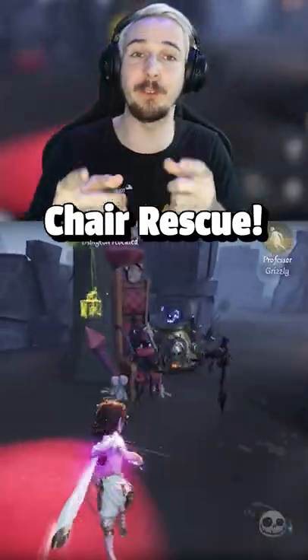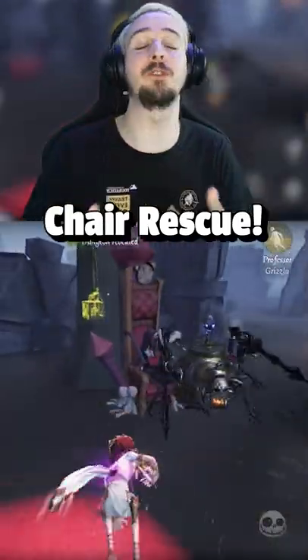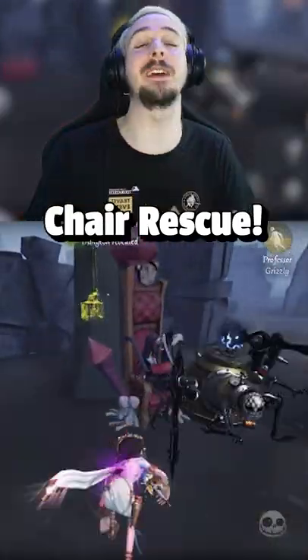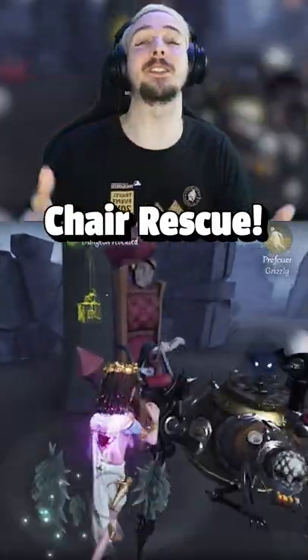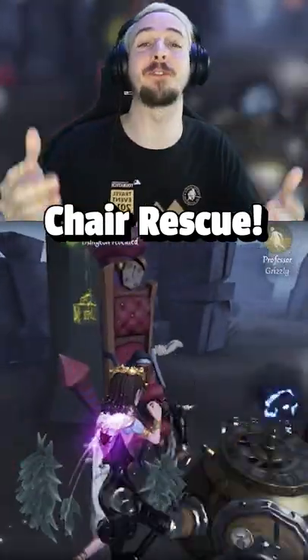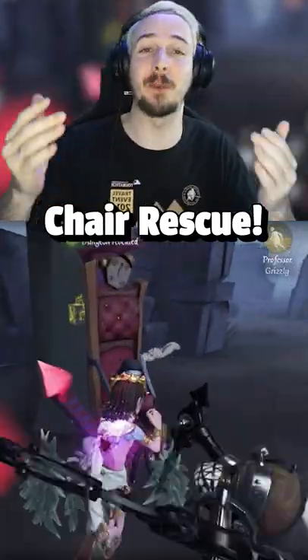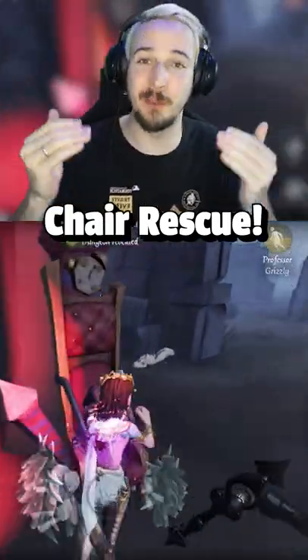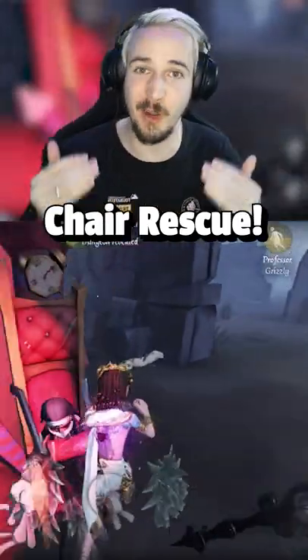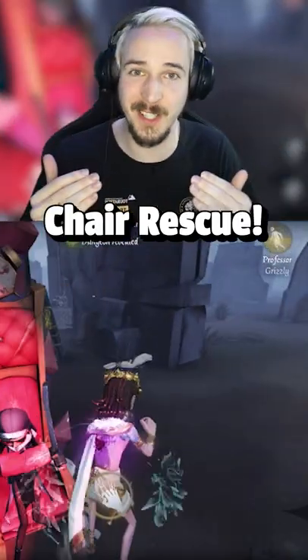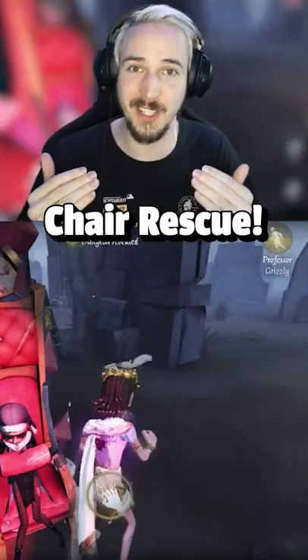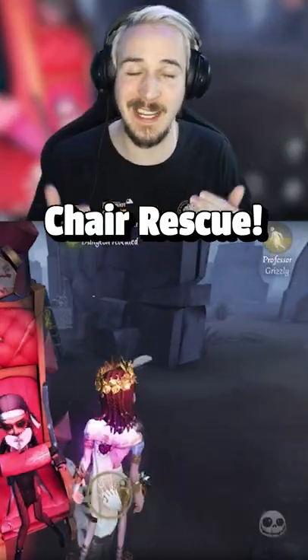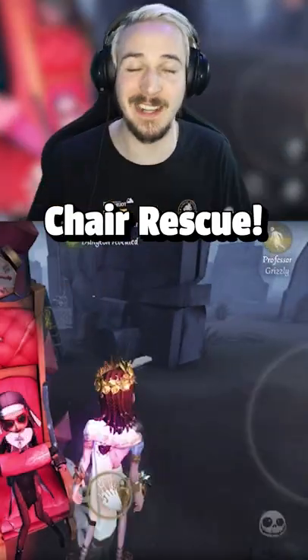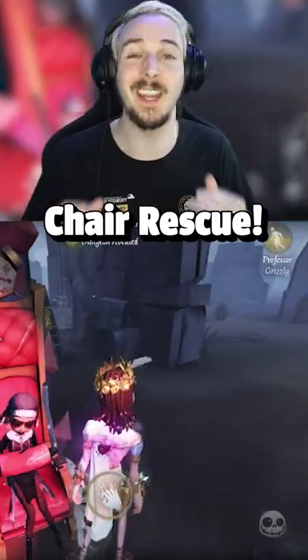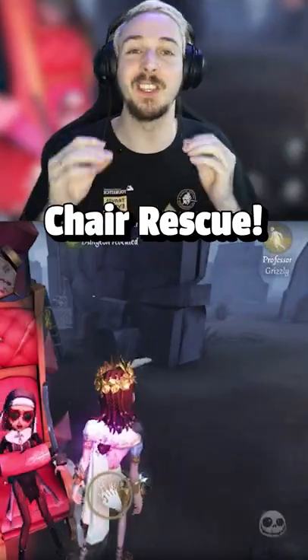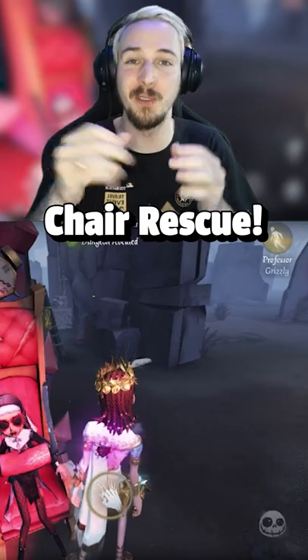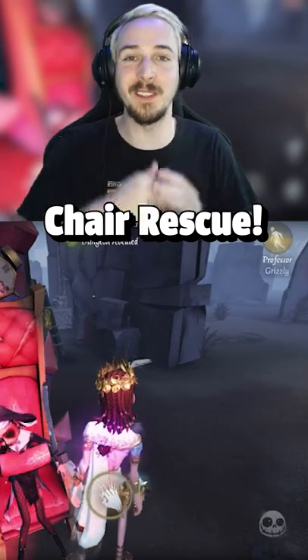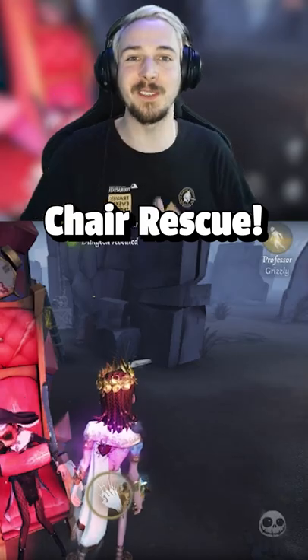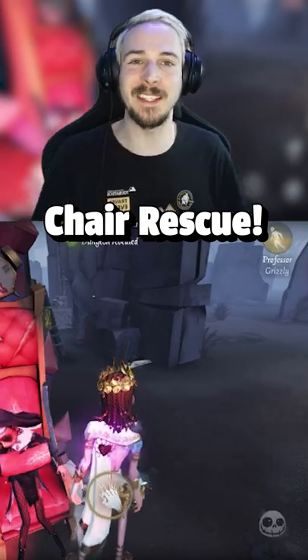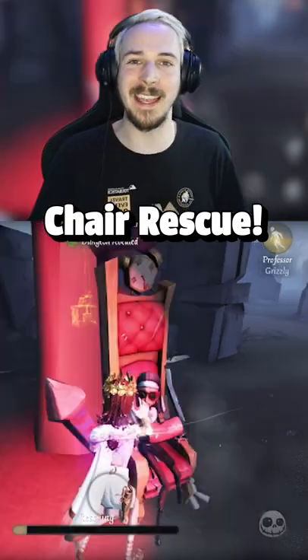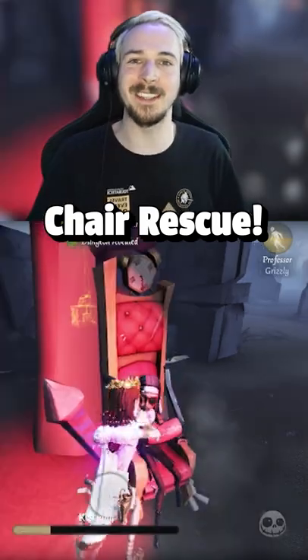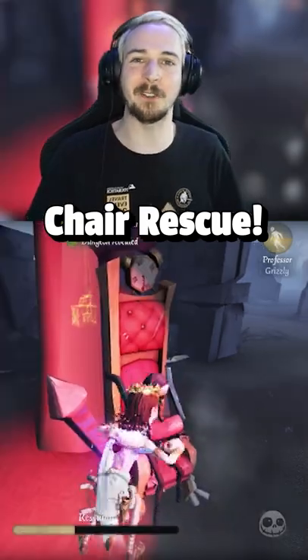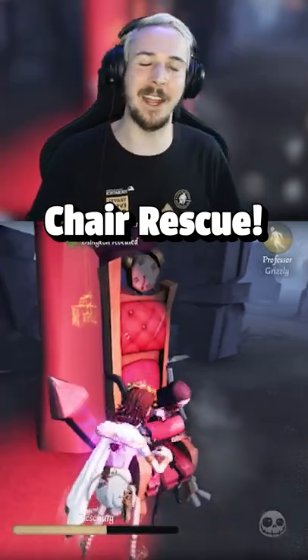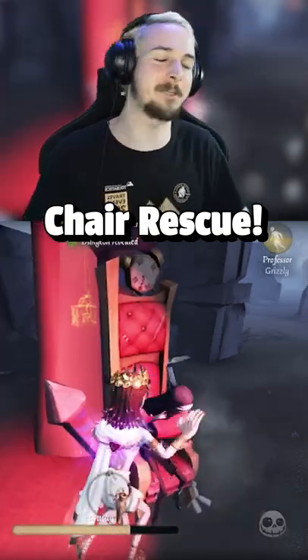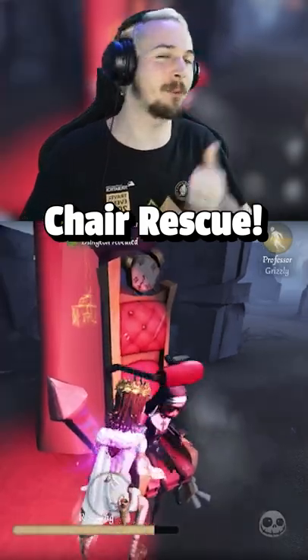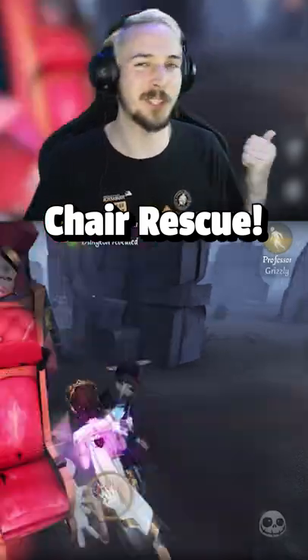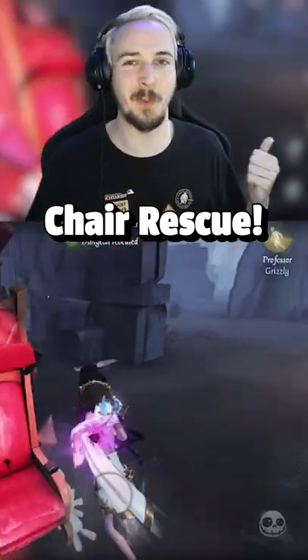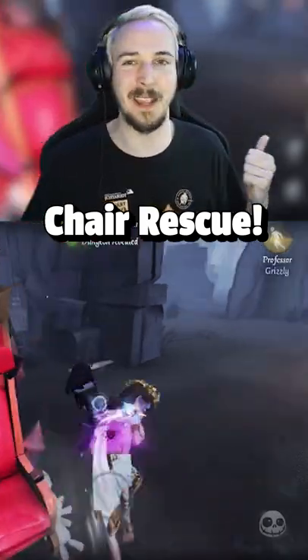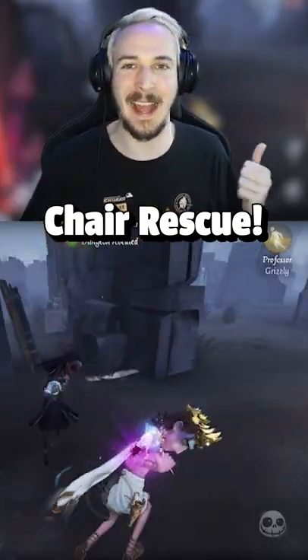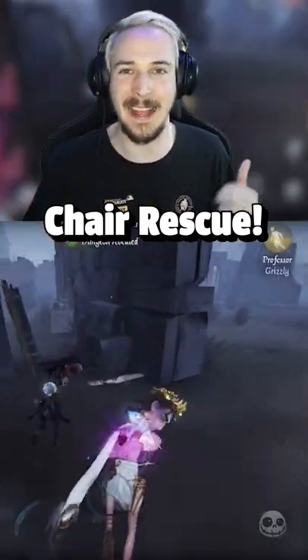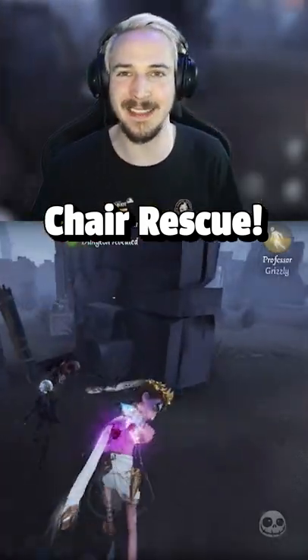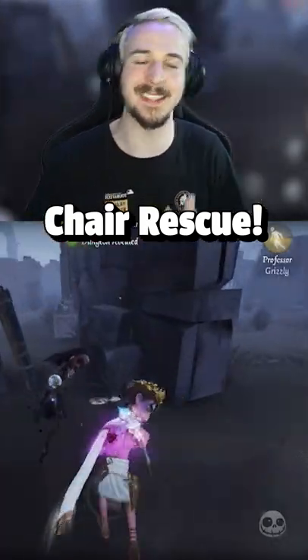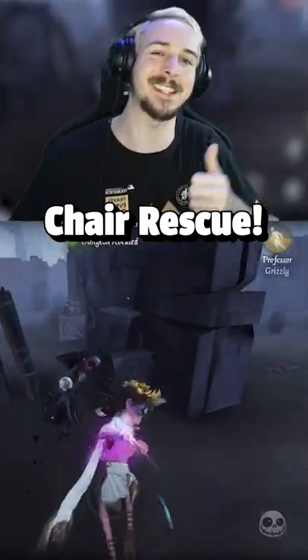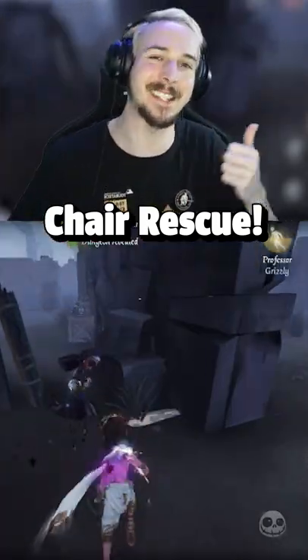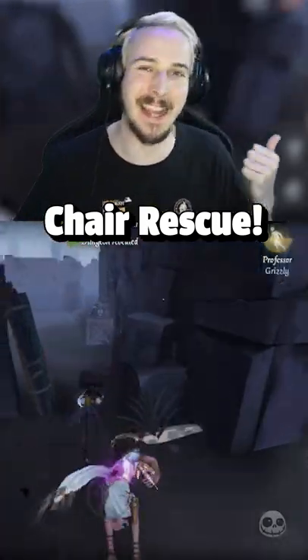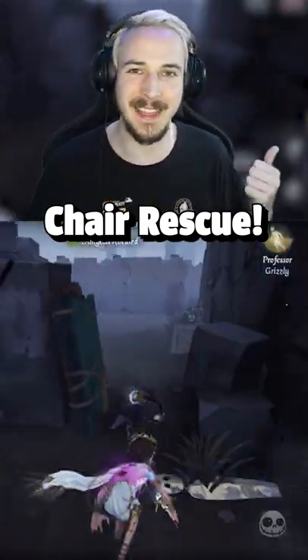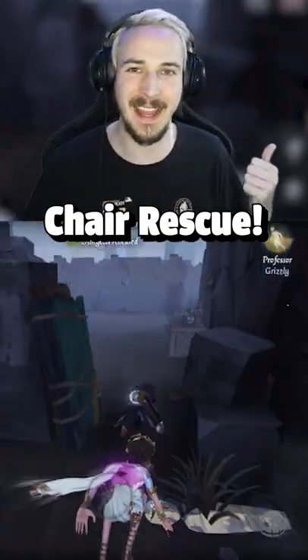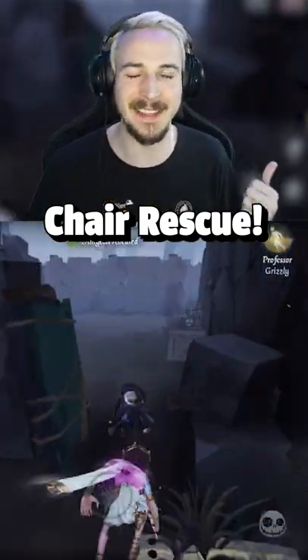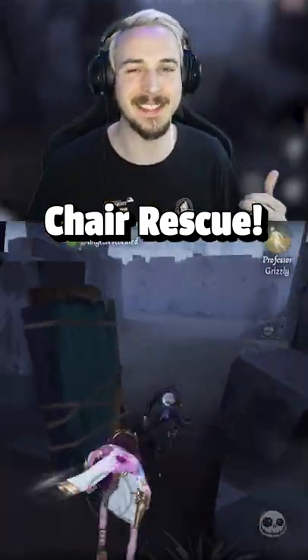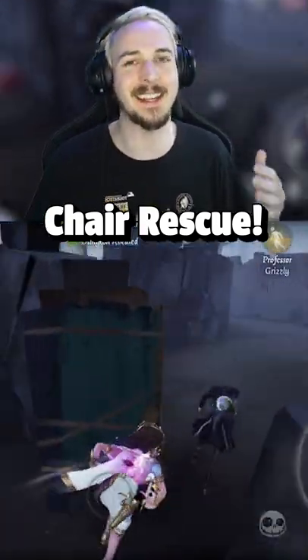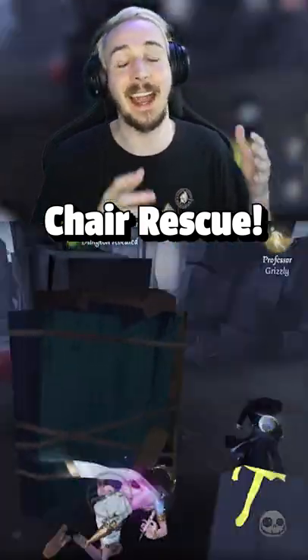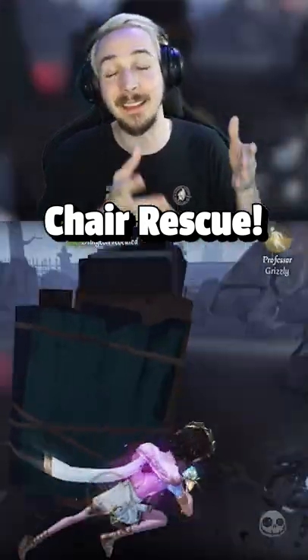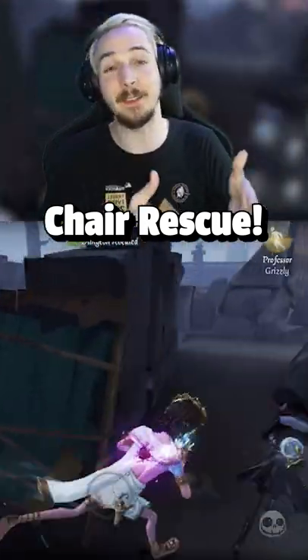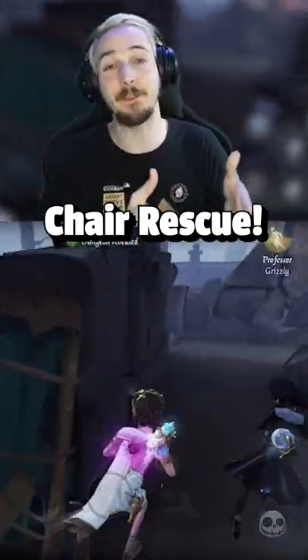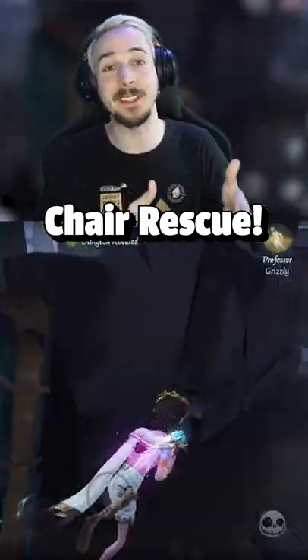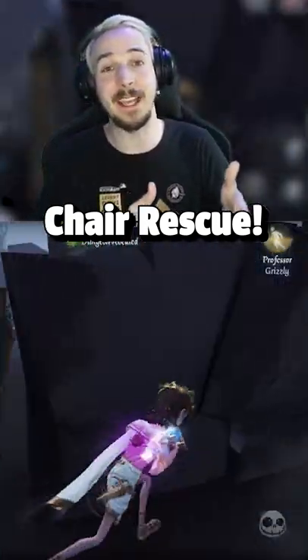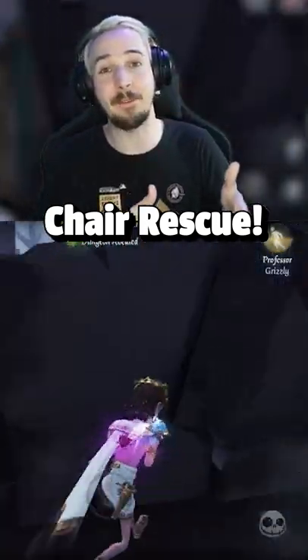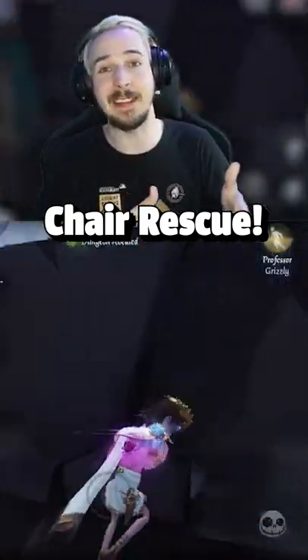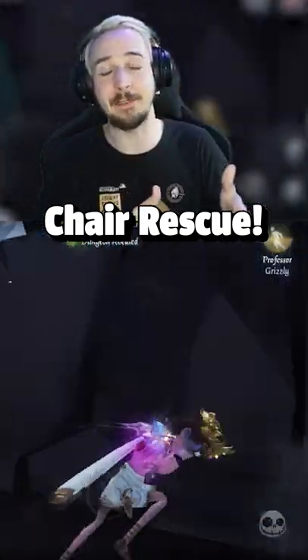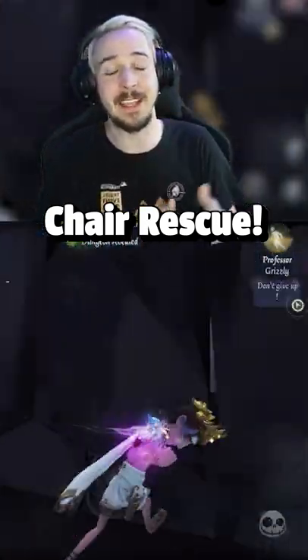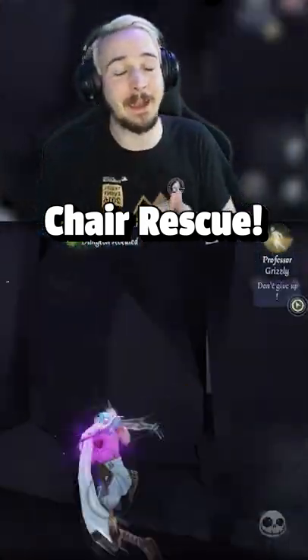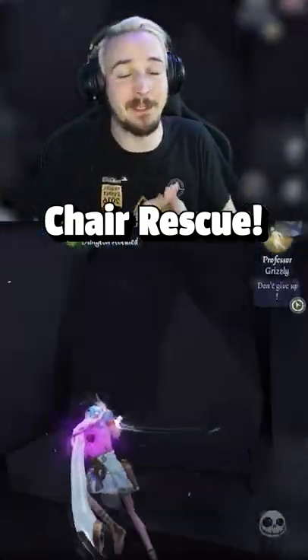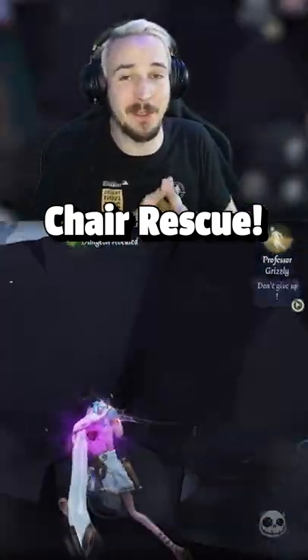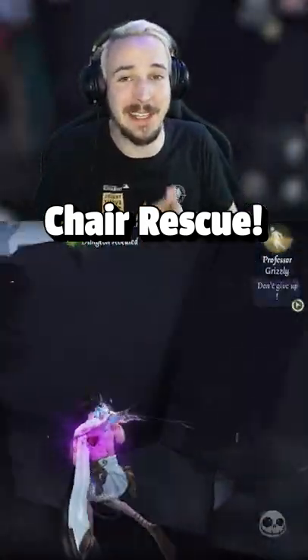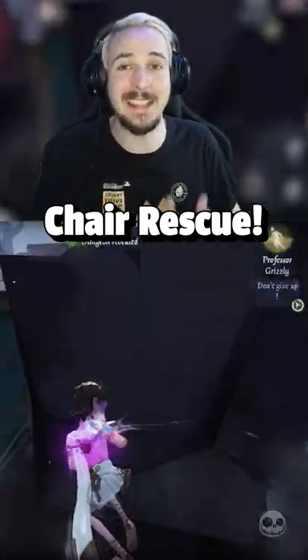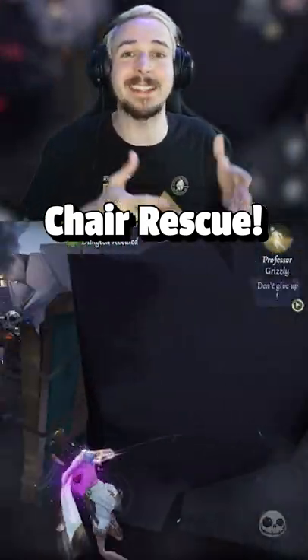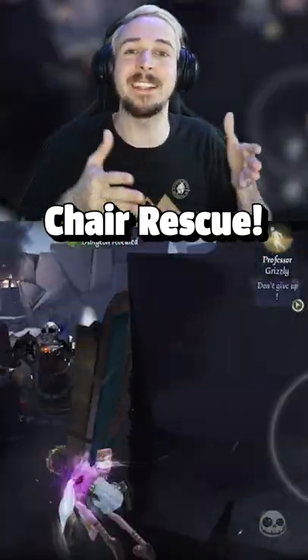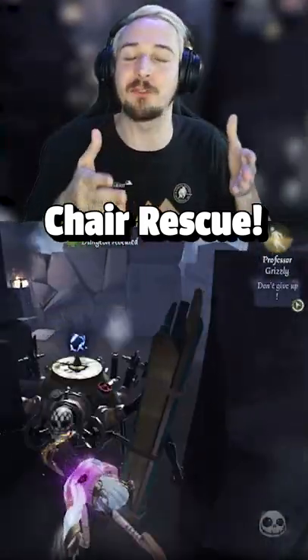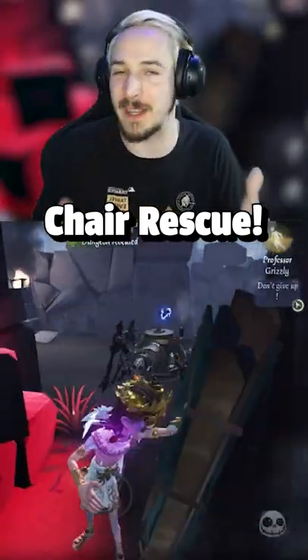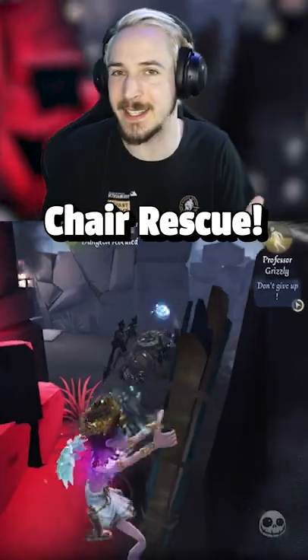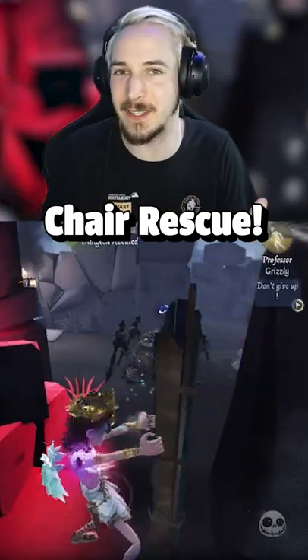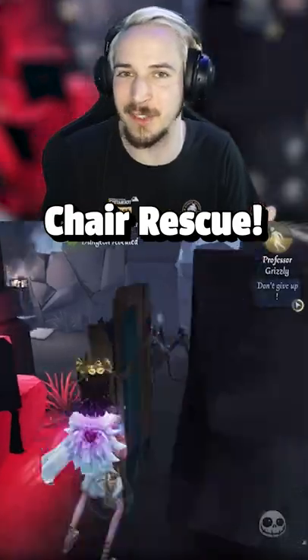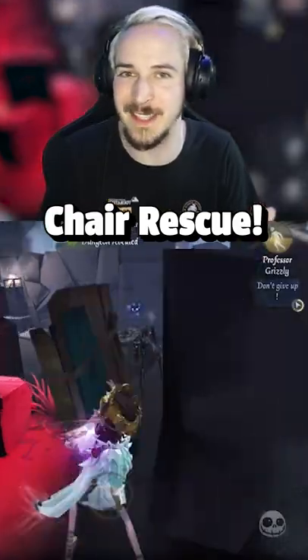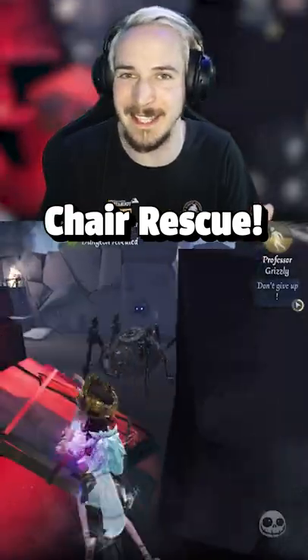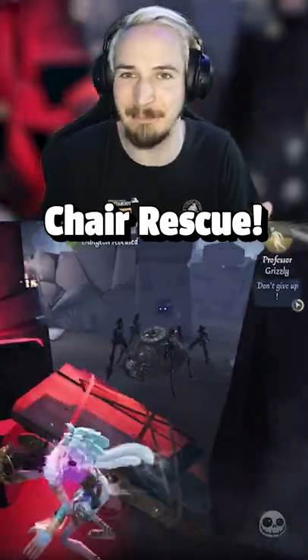If you go in for a rescue from a rocket chair, use your scales right — push away the Hunter, stun the Hunter, and give yourself enough time to easily rescue your teammate.